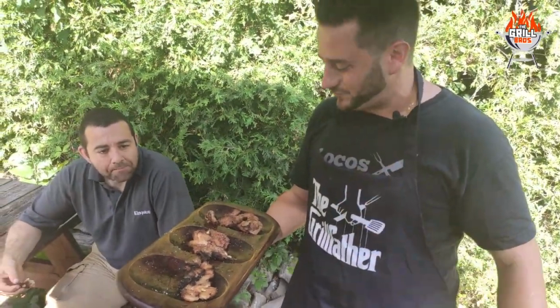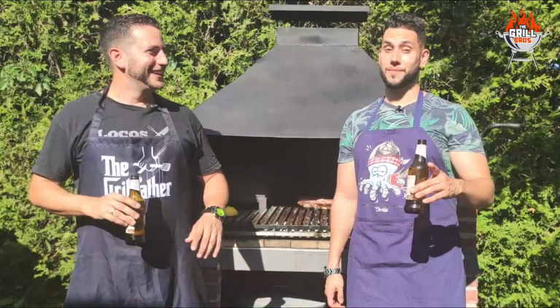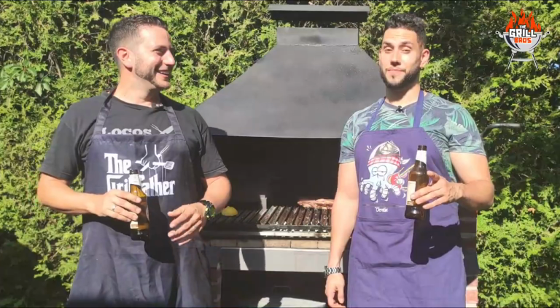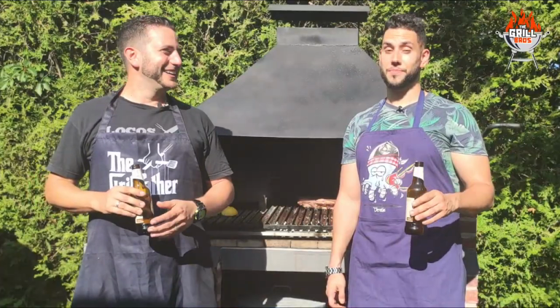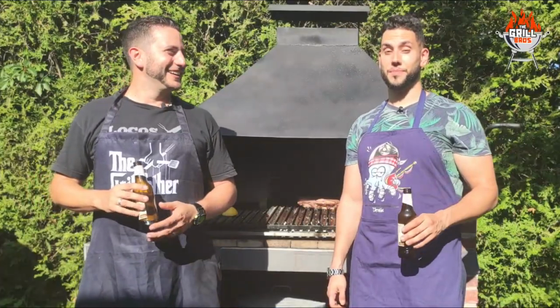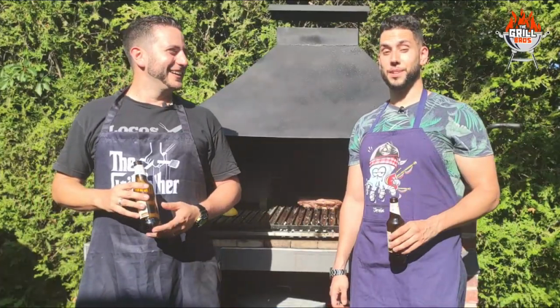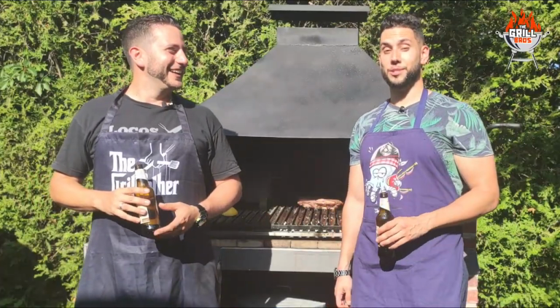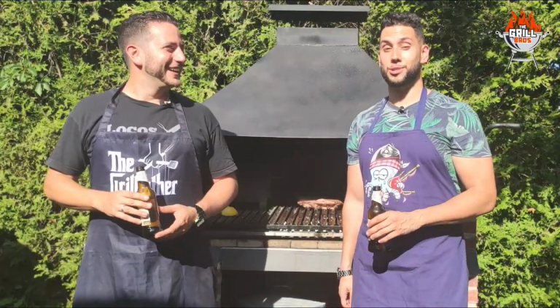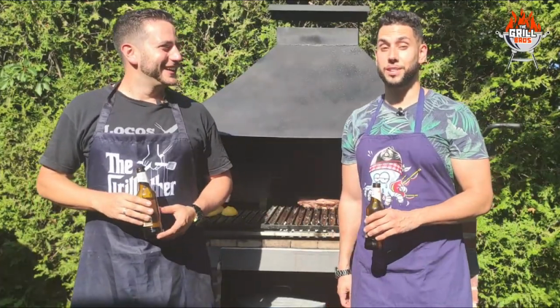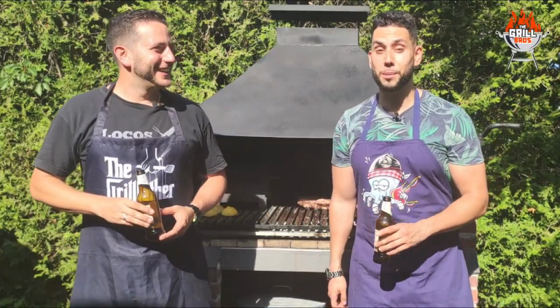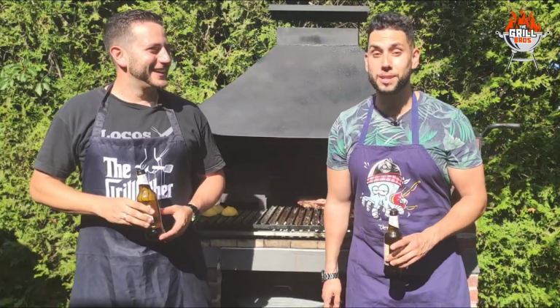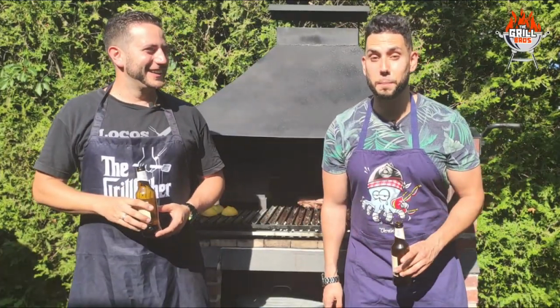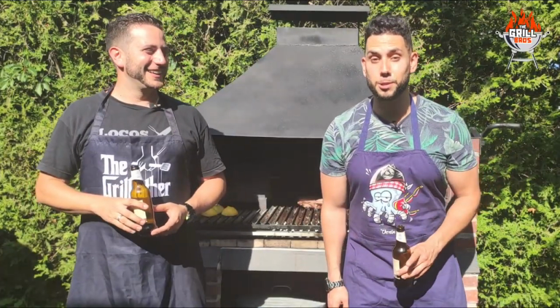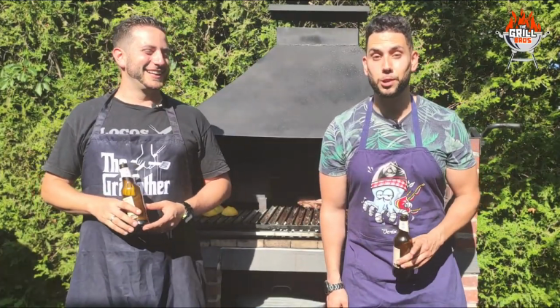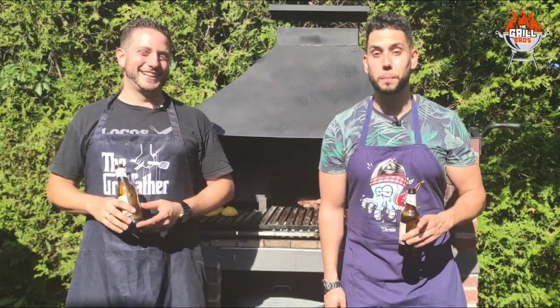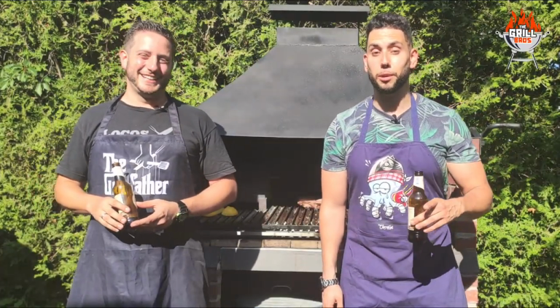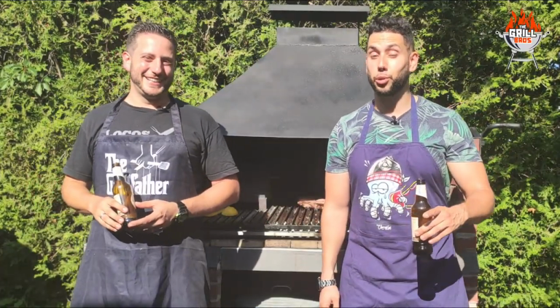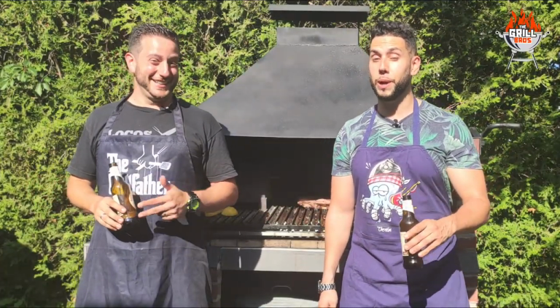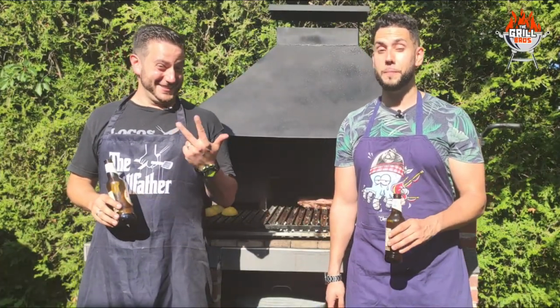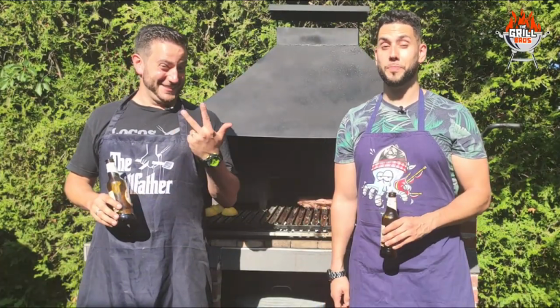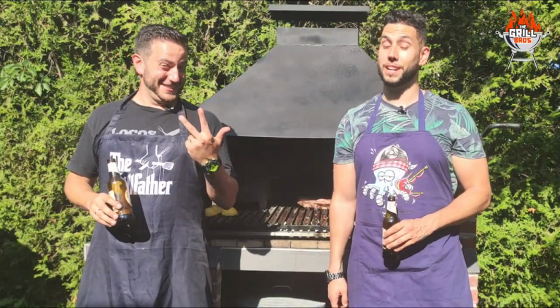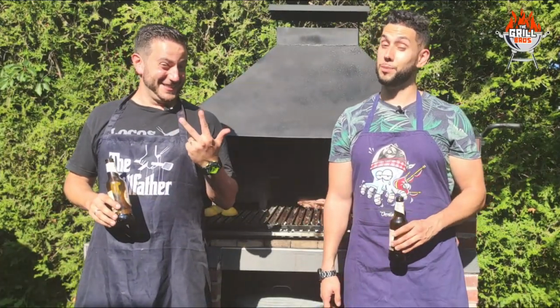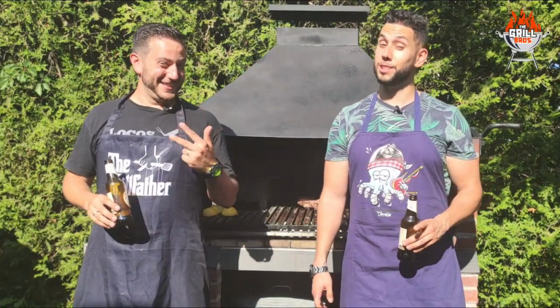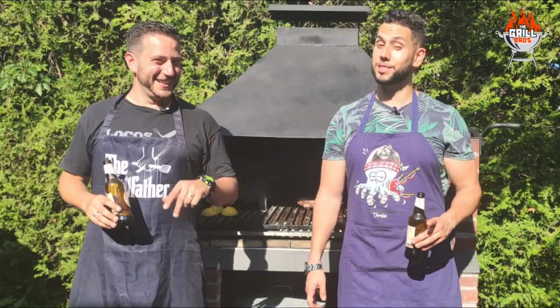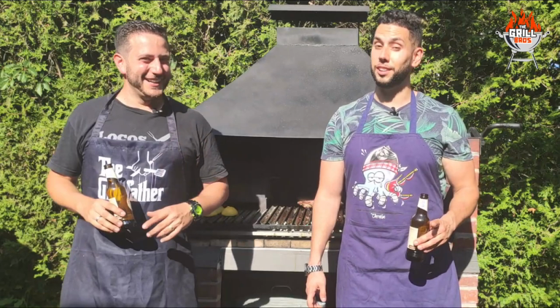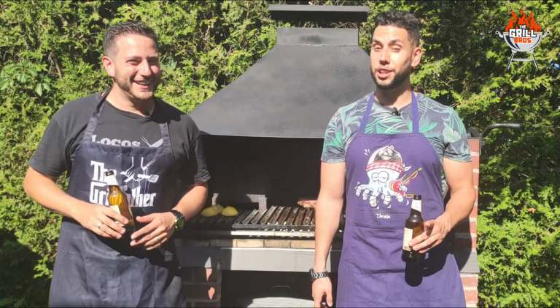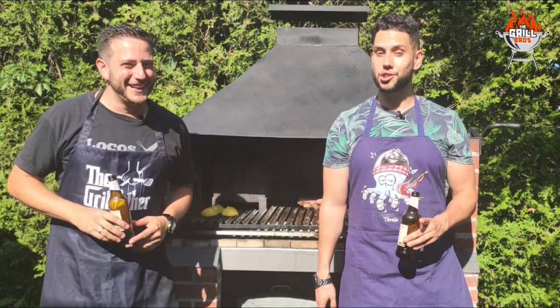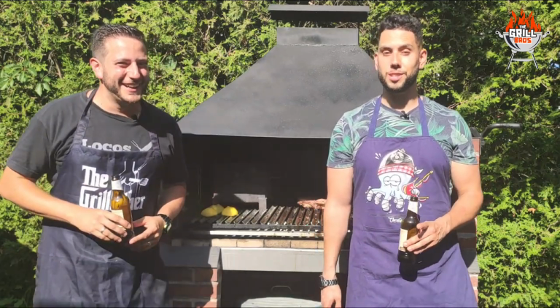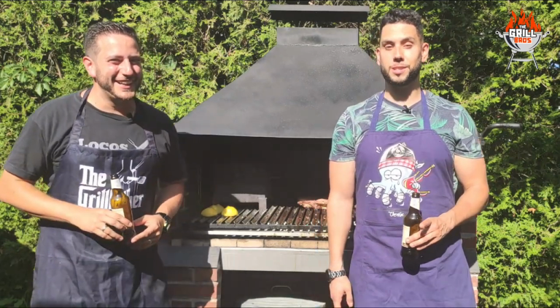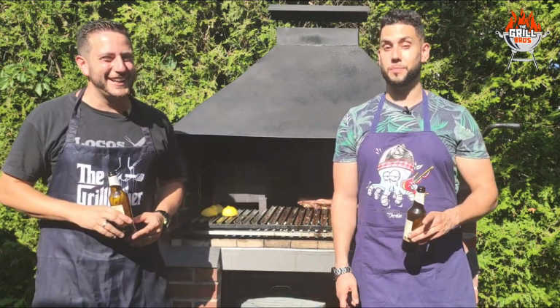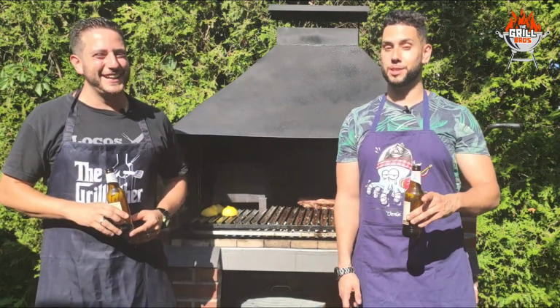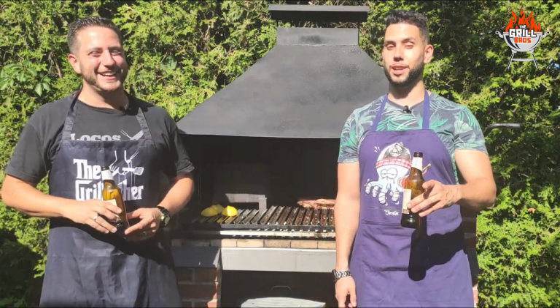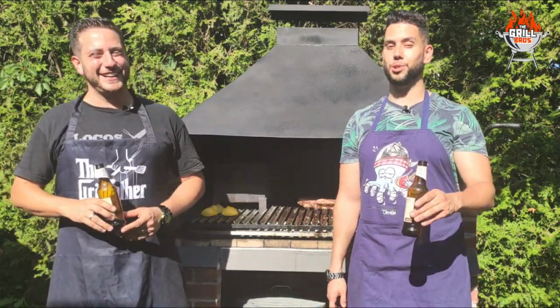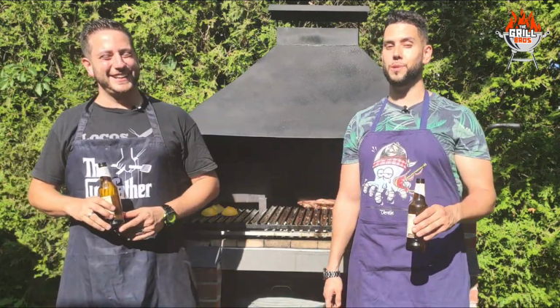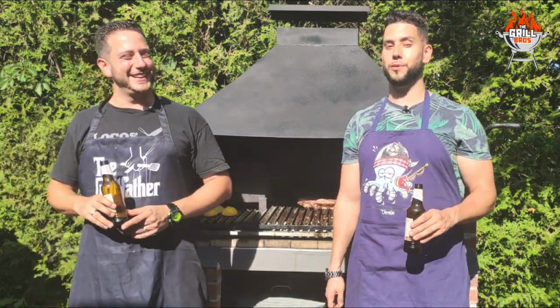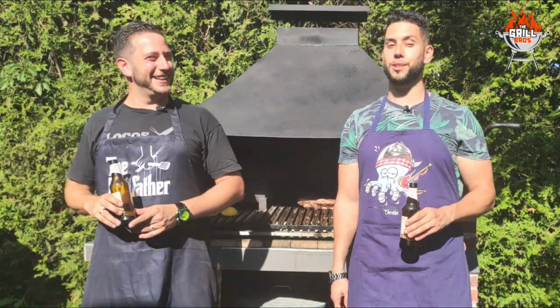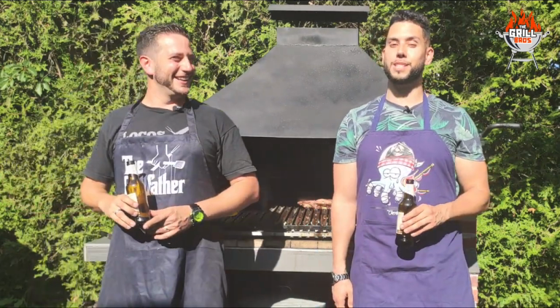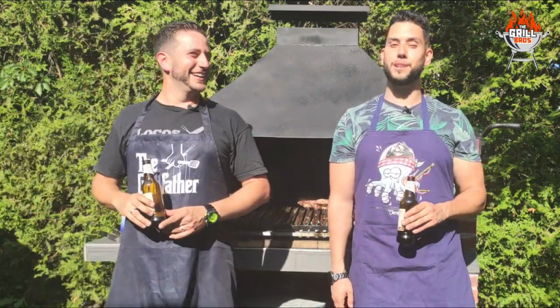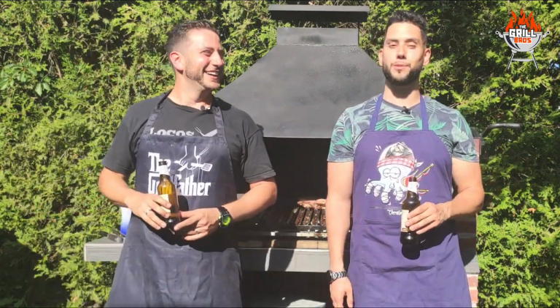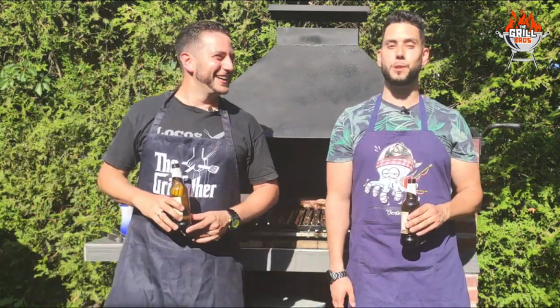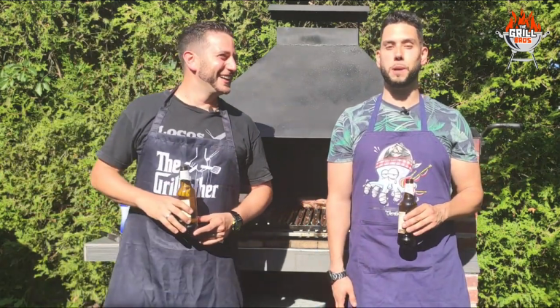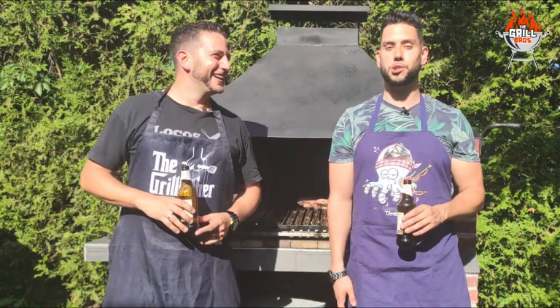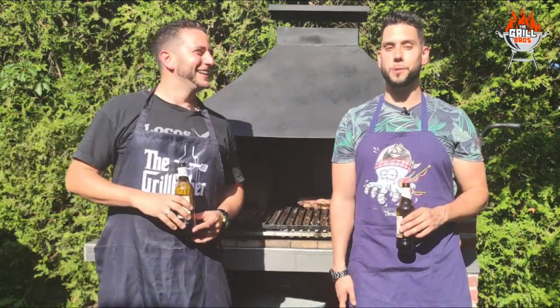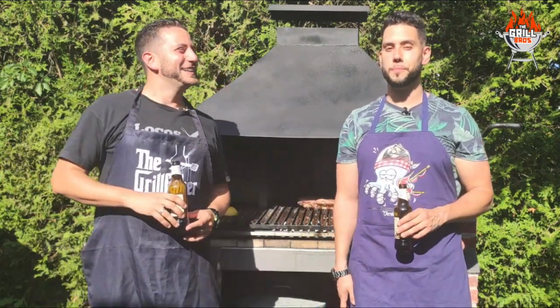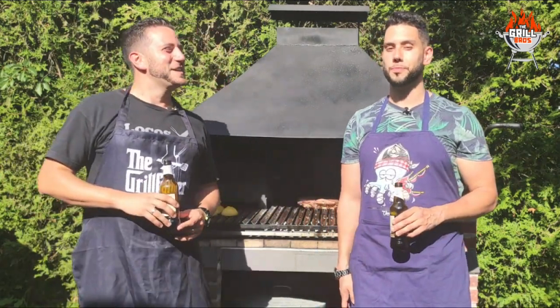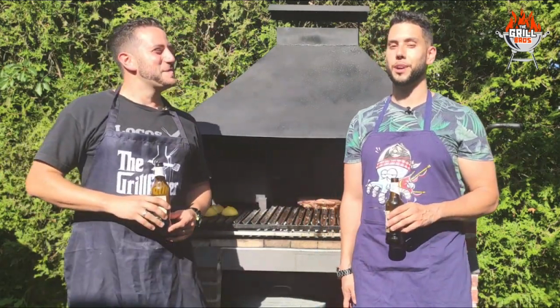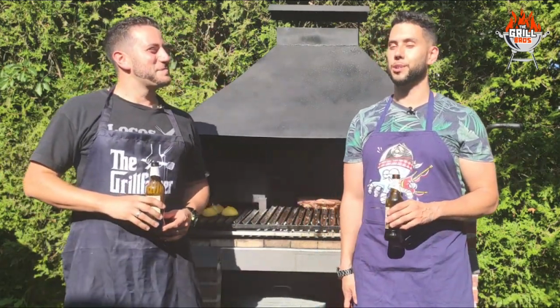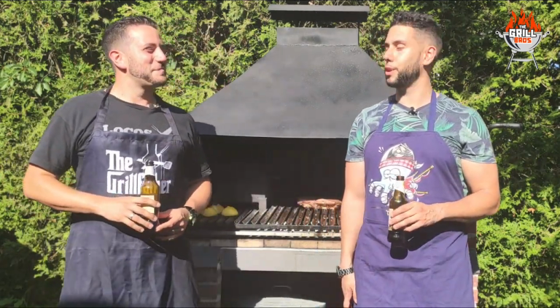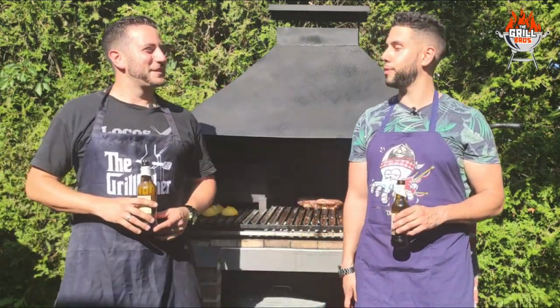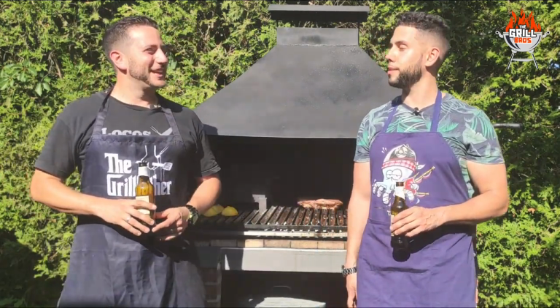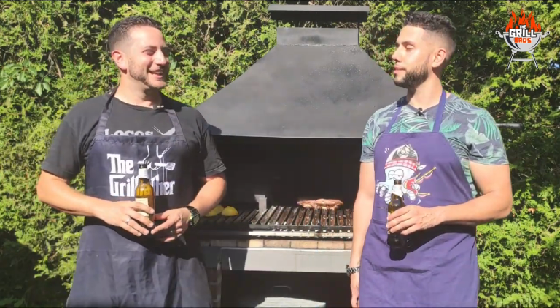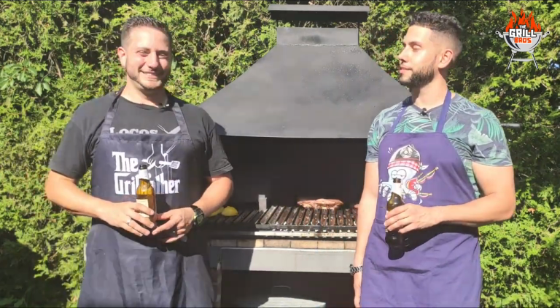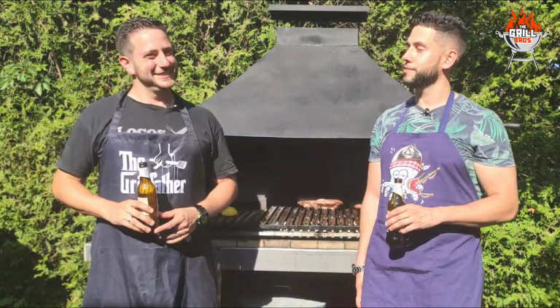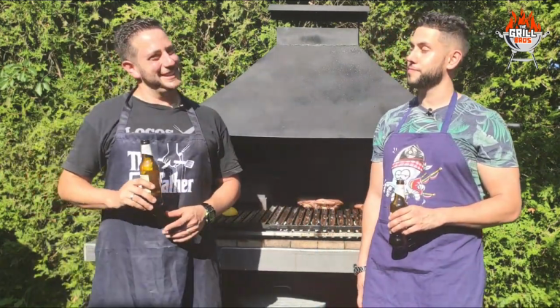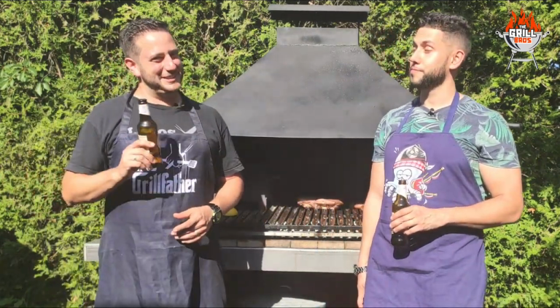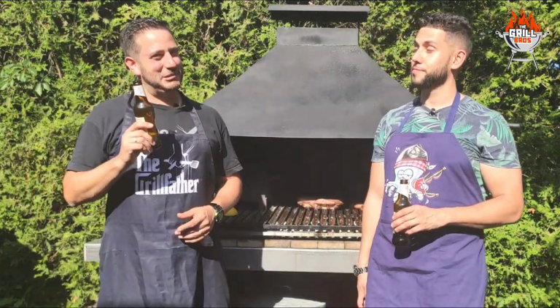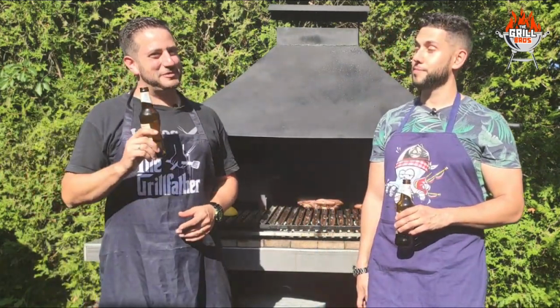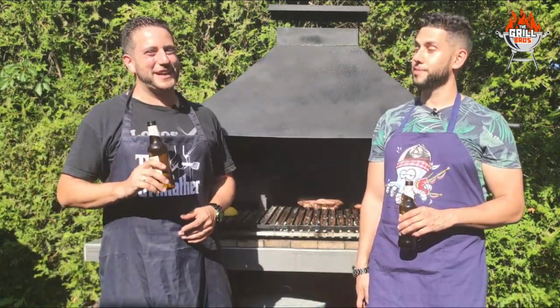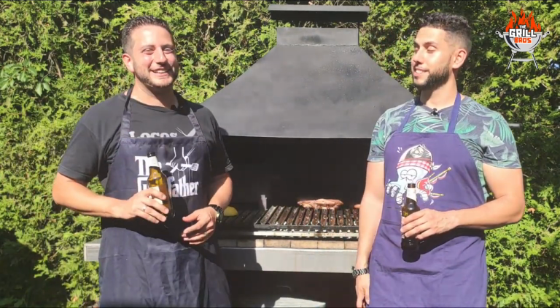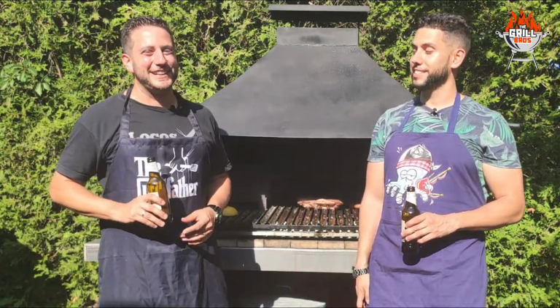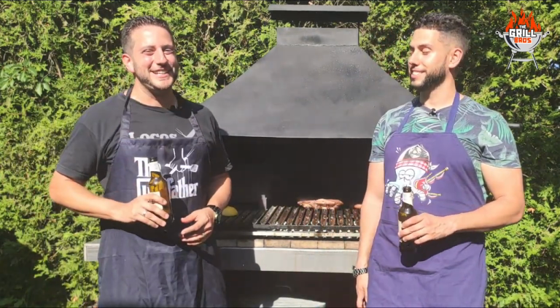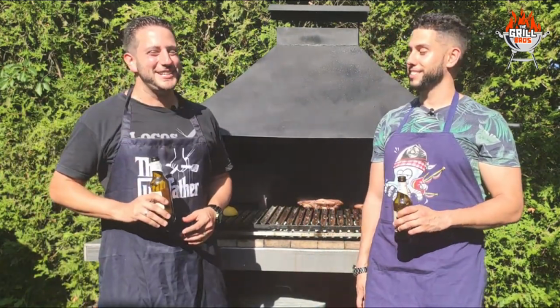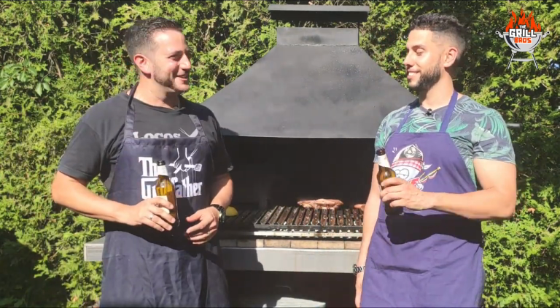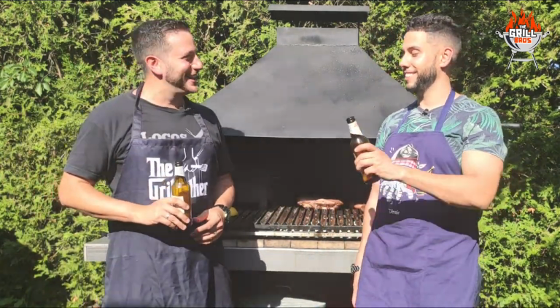That was episode number three and it was delicious. Stay tuned for the seafood special. Grillfather, don't forget to enjoy!